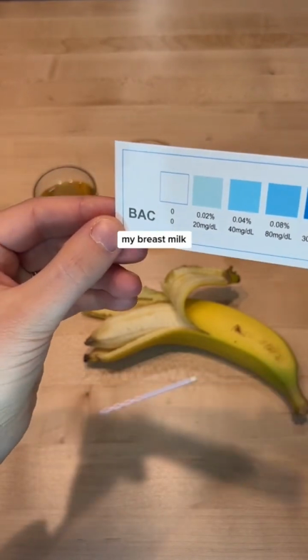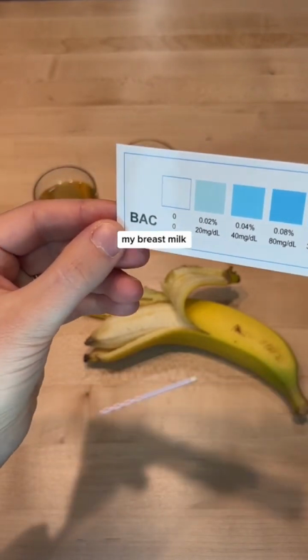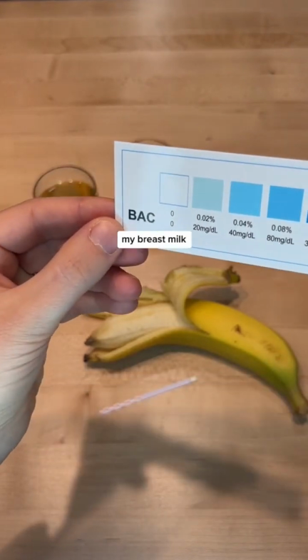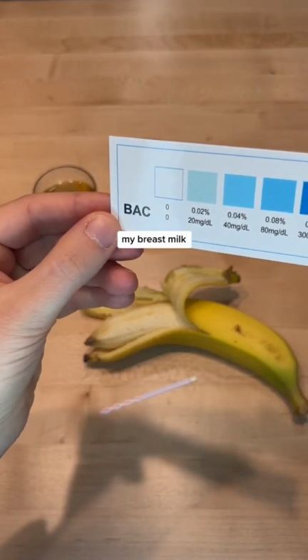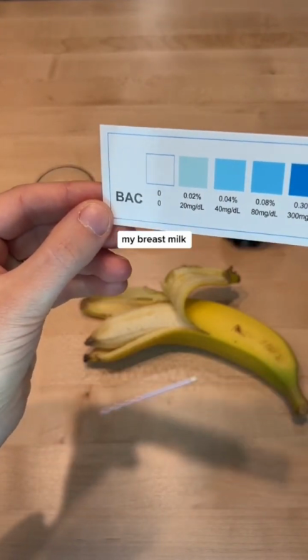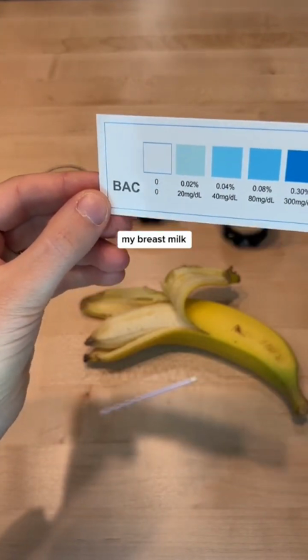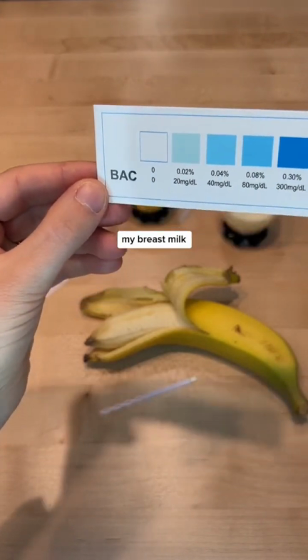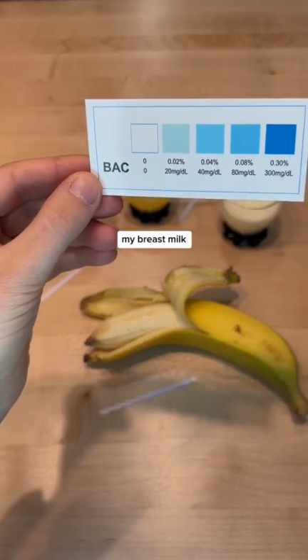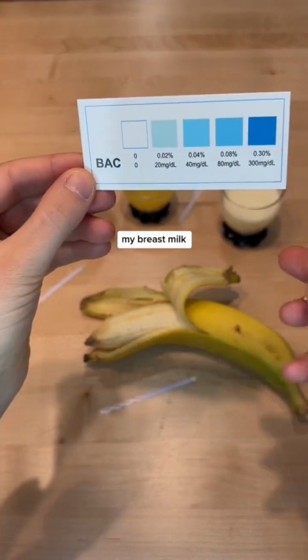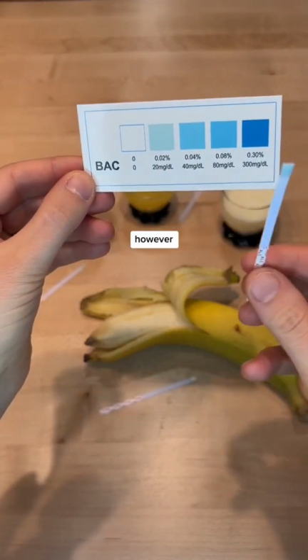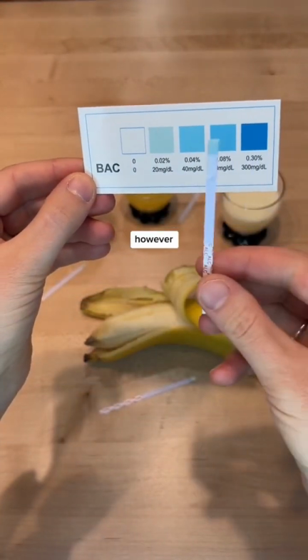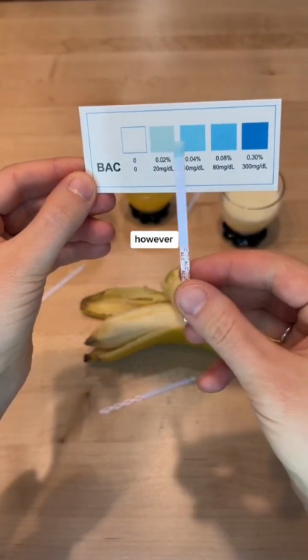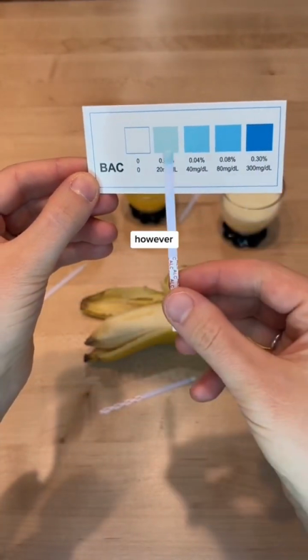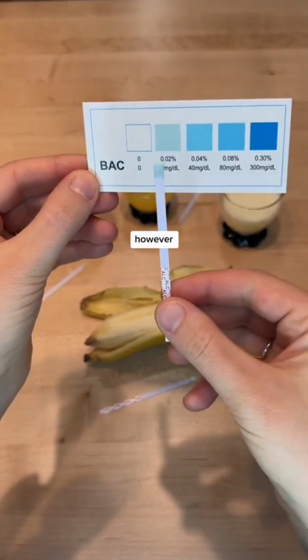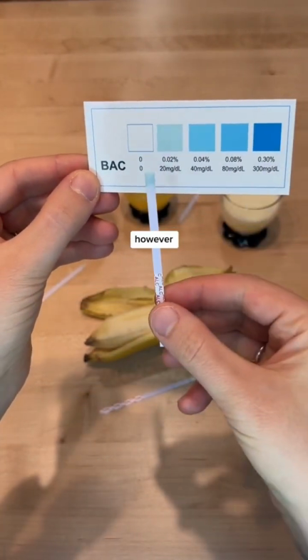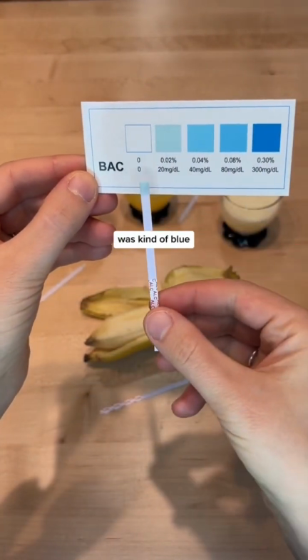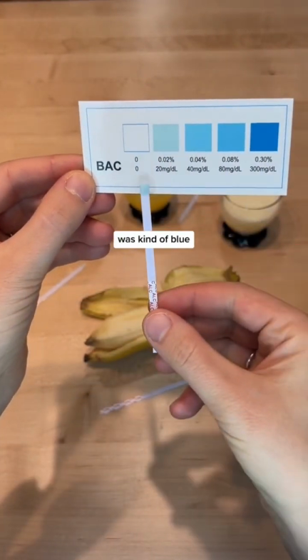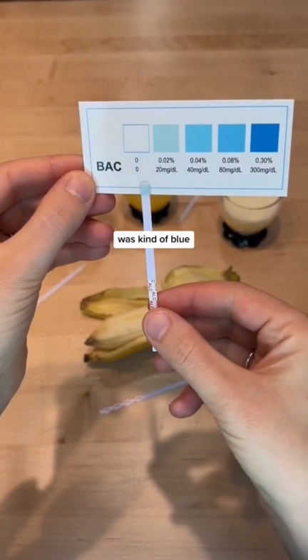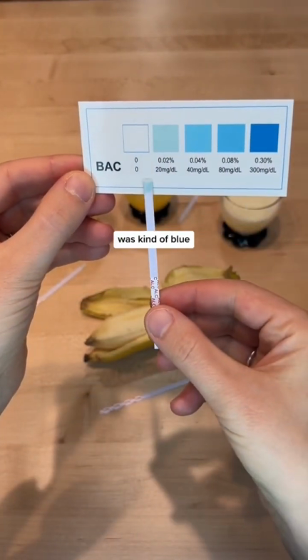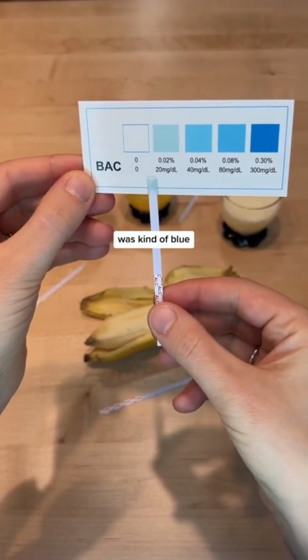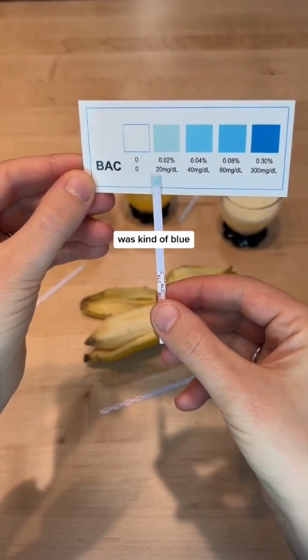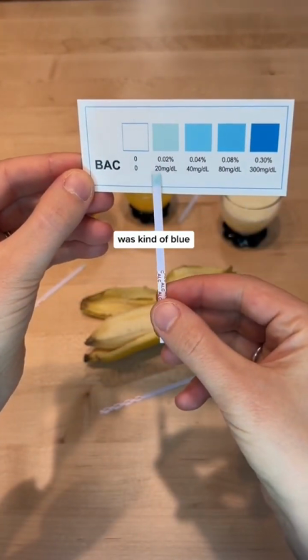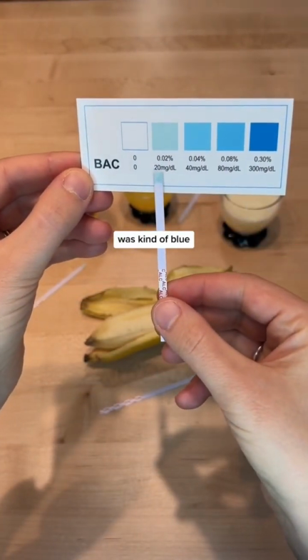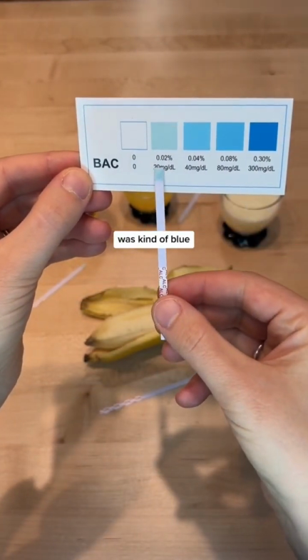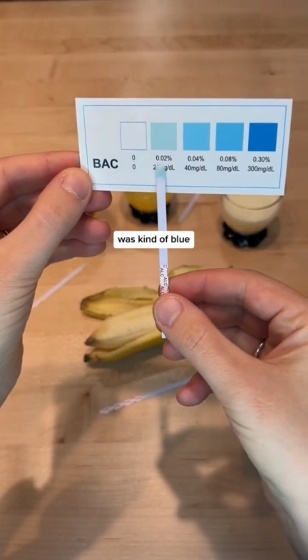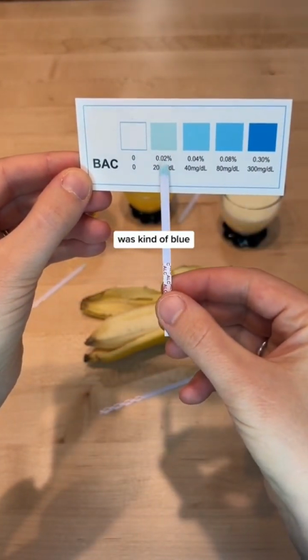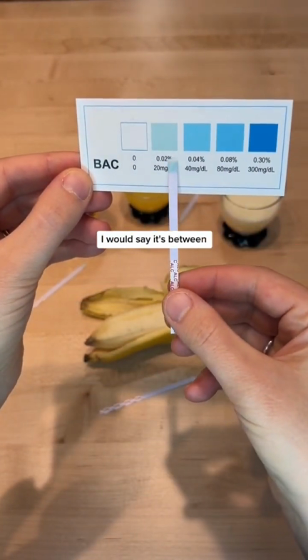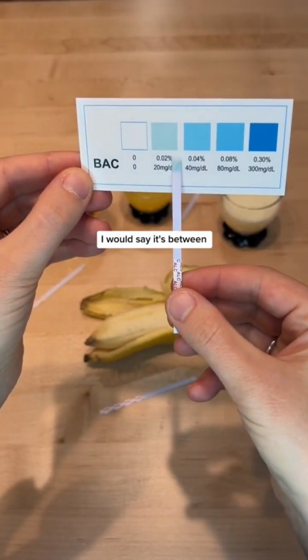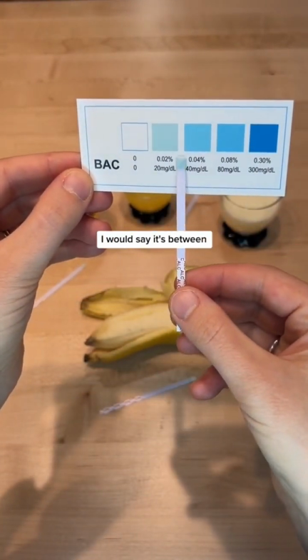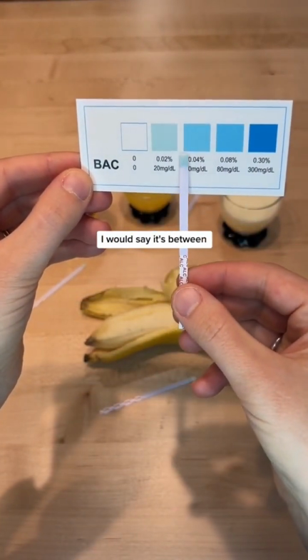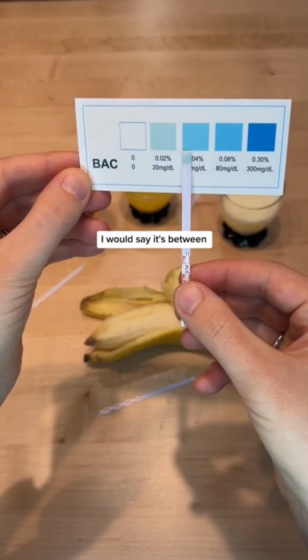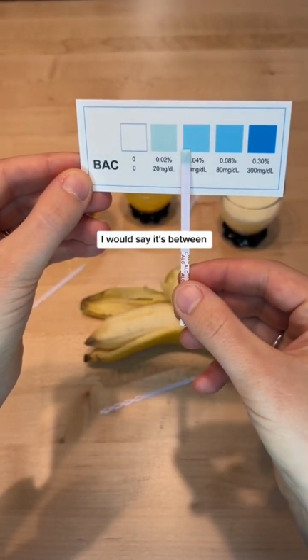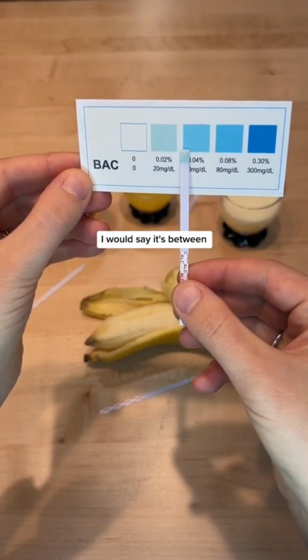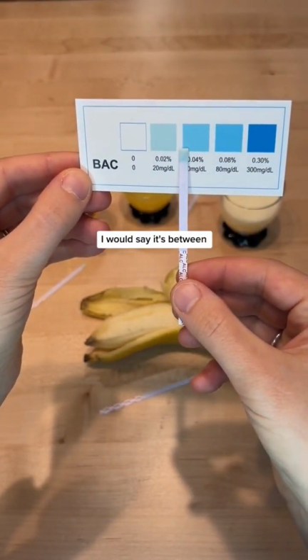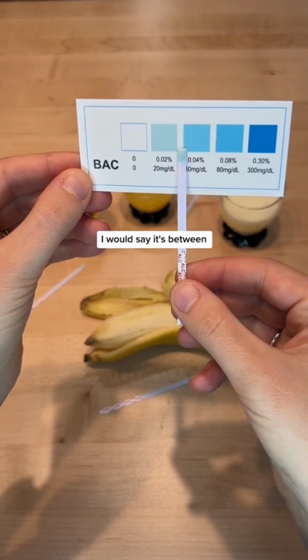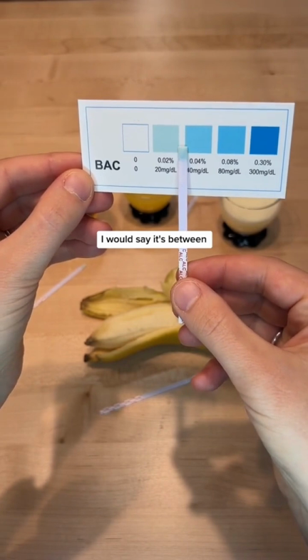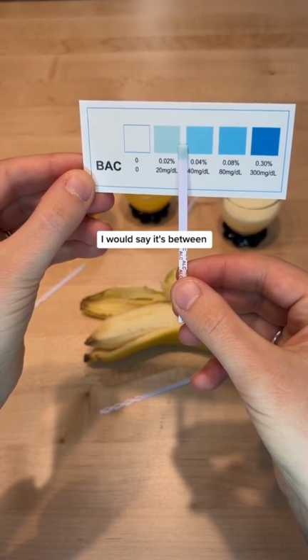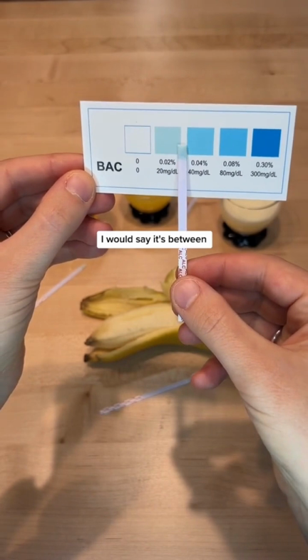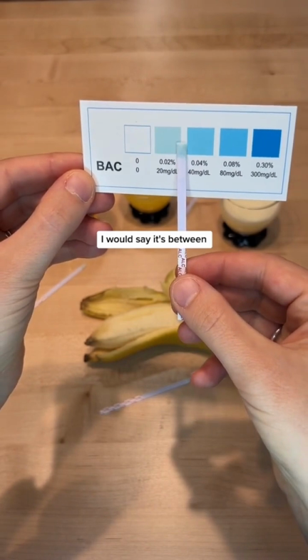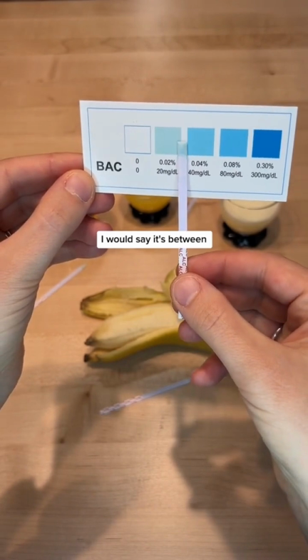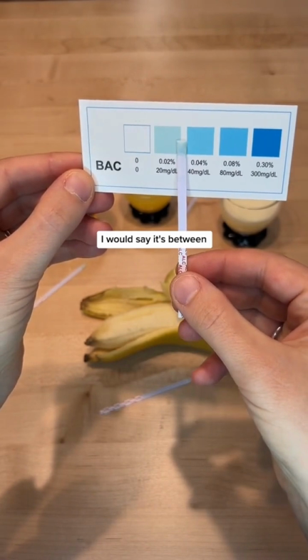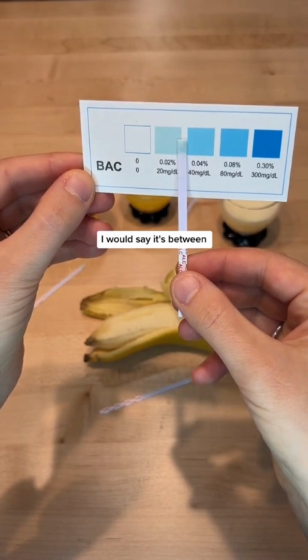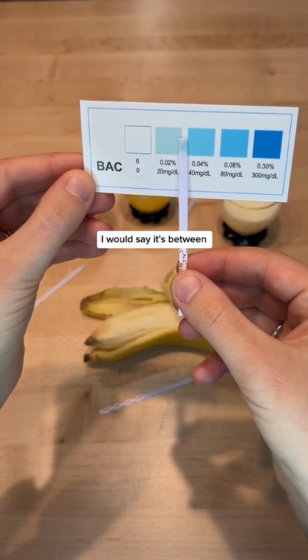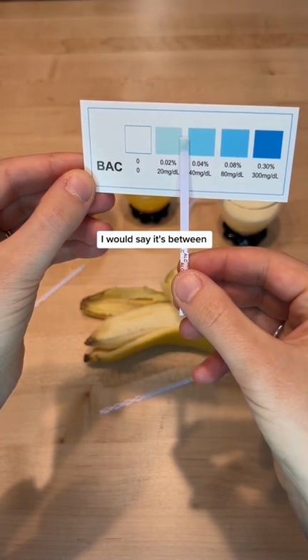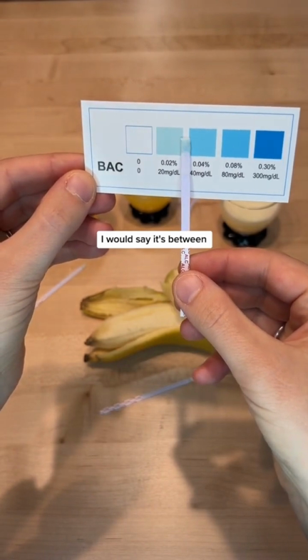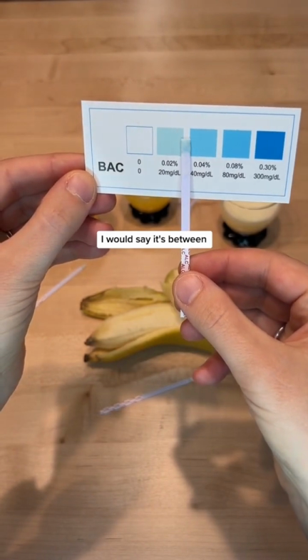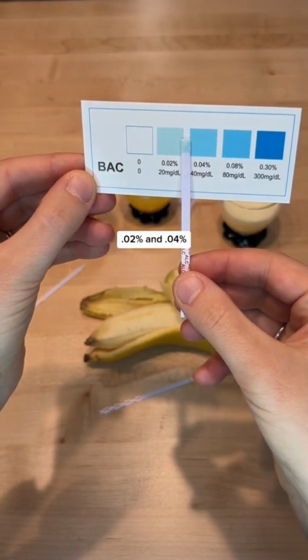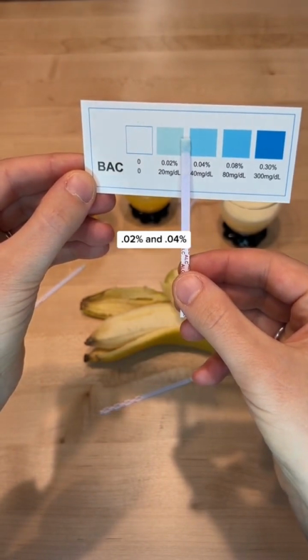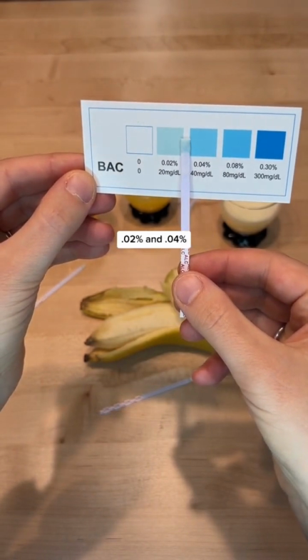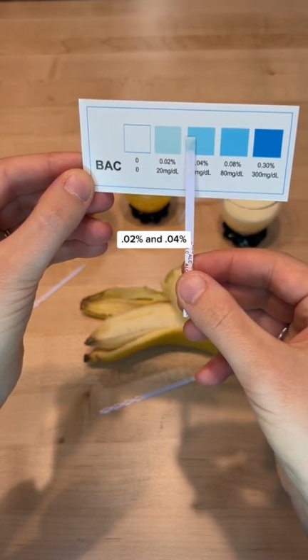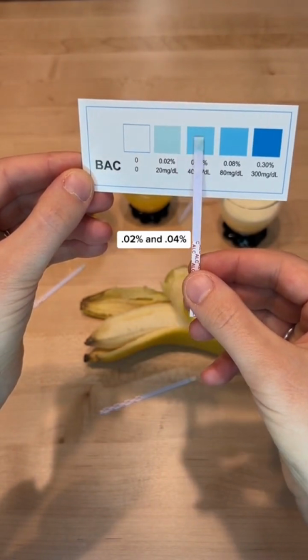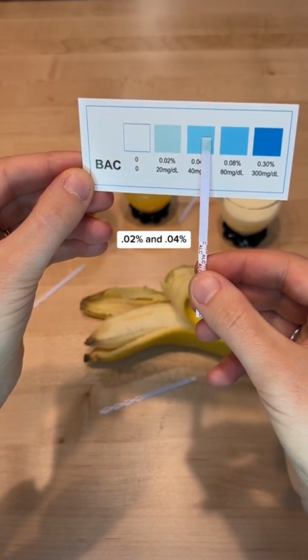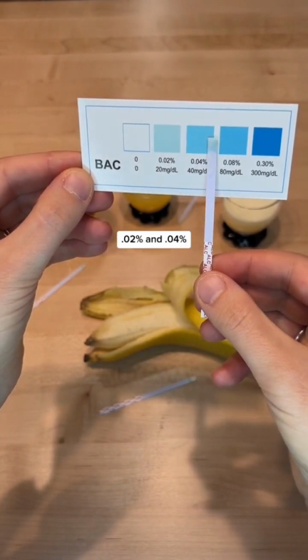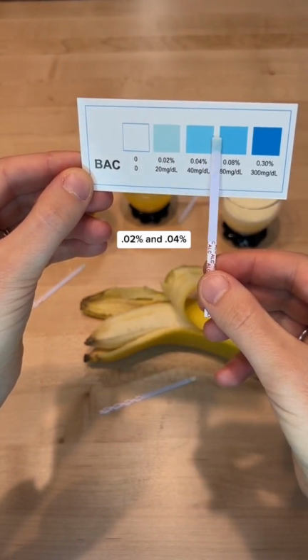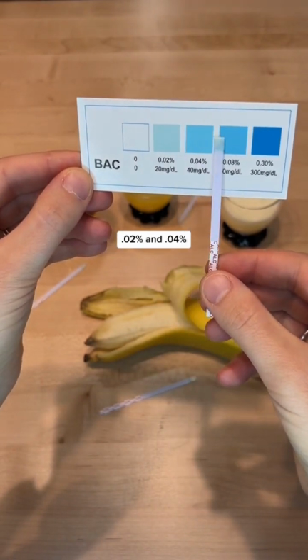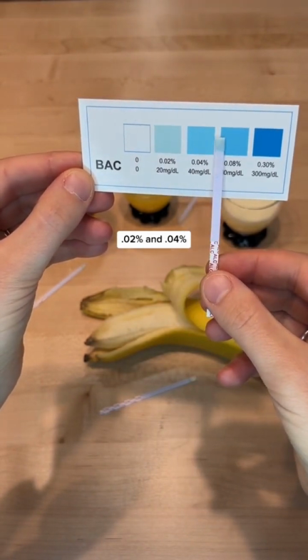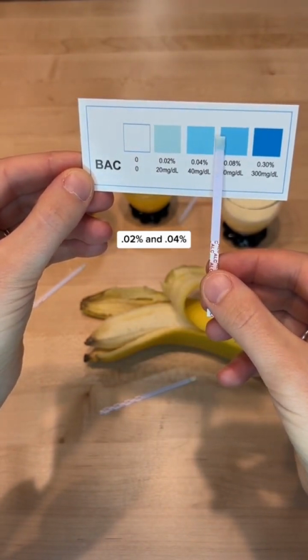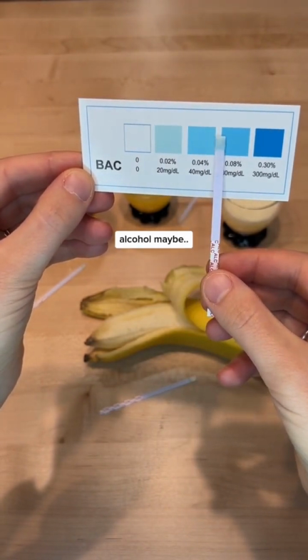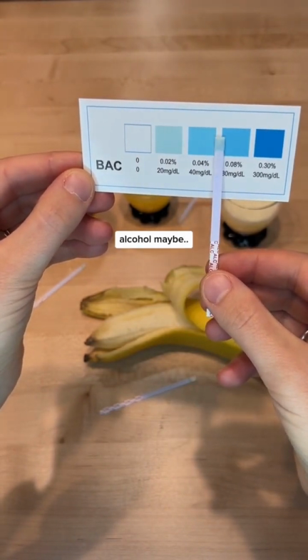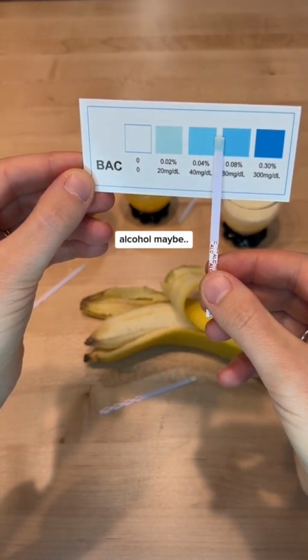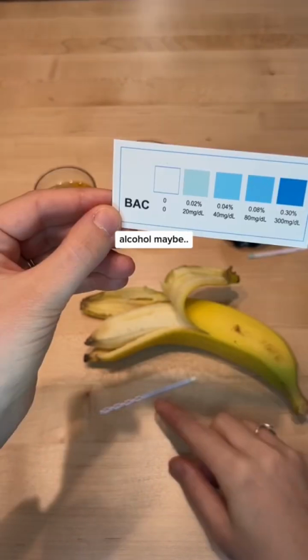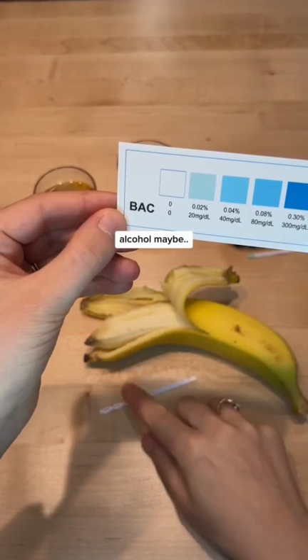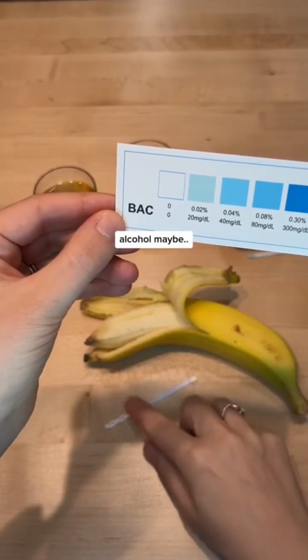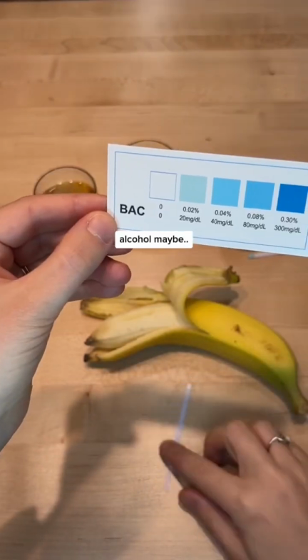My breast milk, however, was kind of blue. I would say it's between 0.02% and 0.04% alcohol maybe.